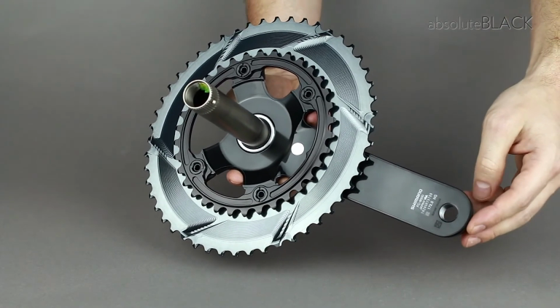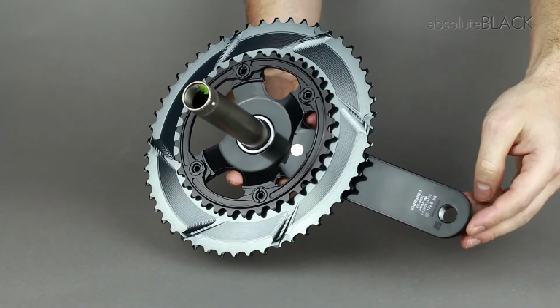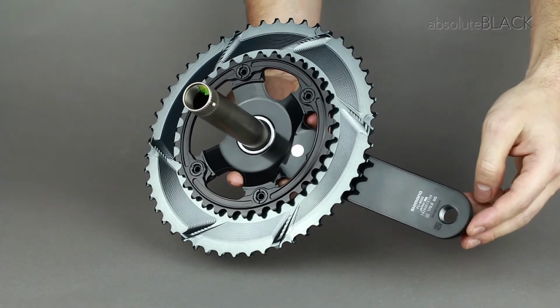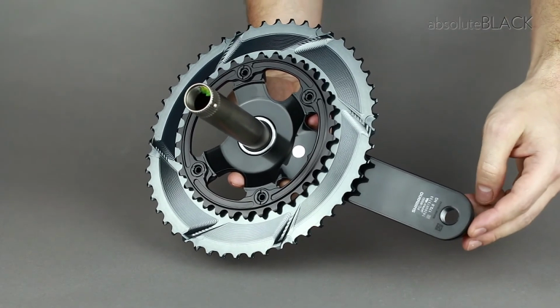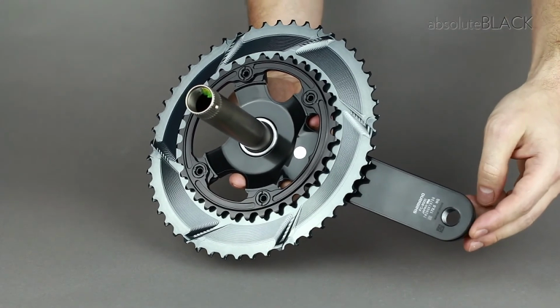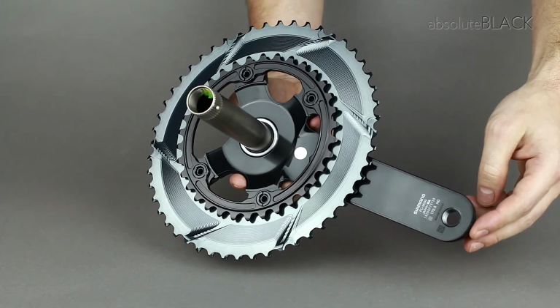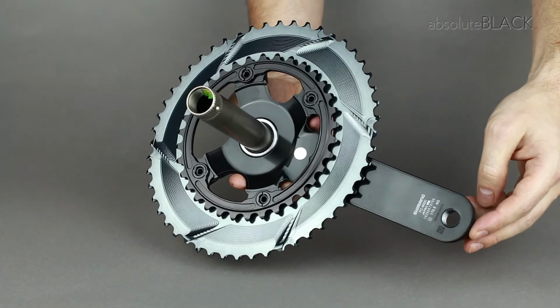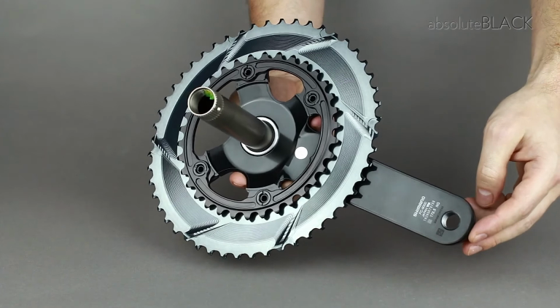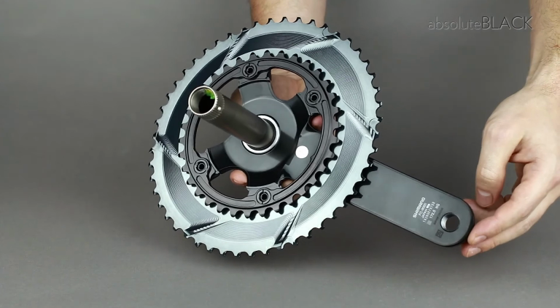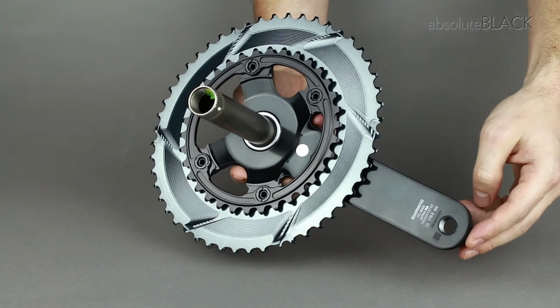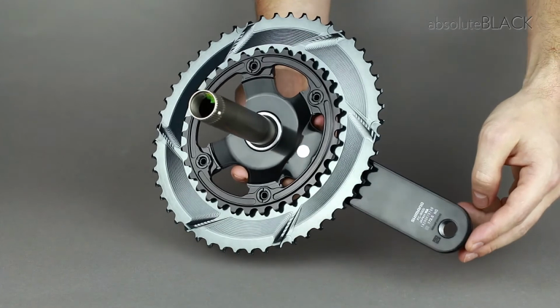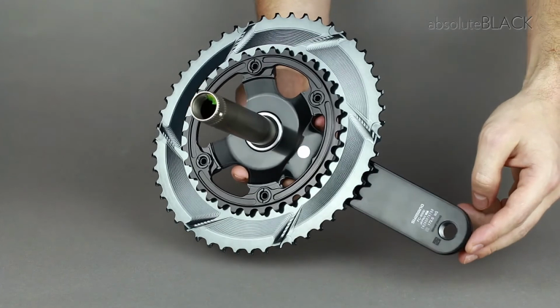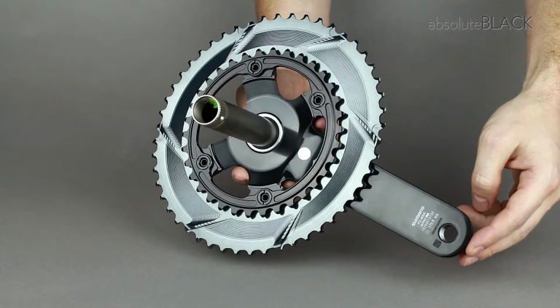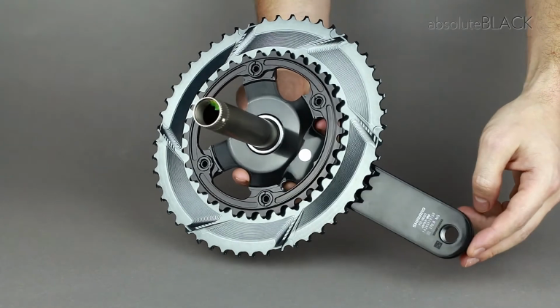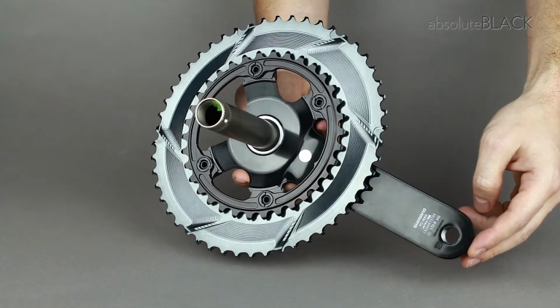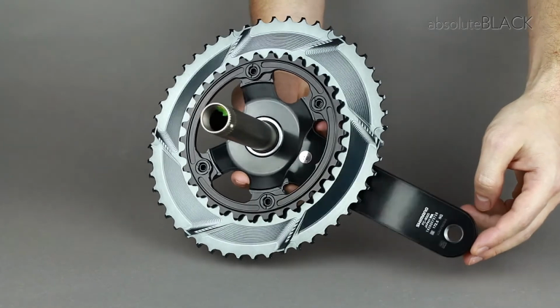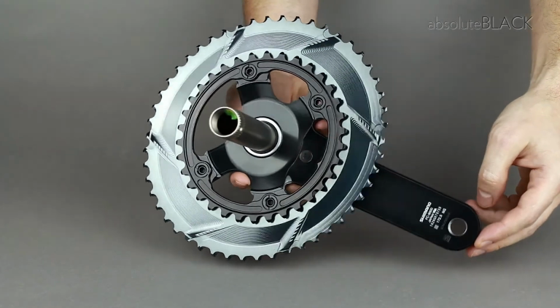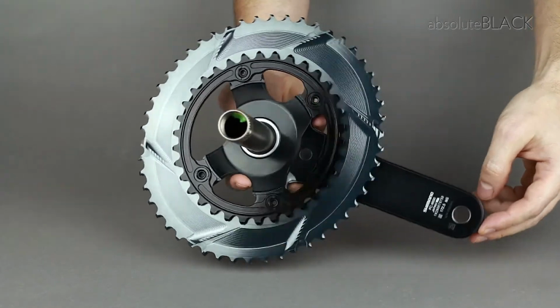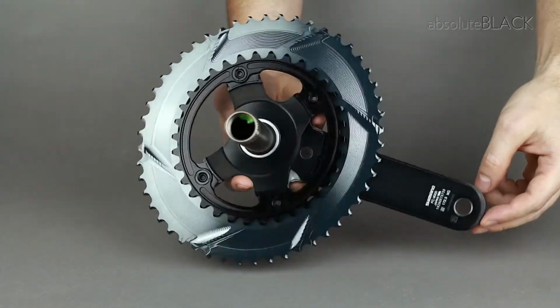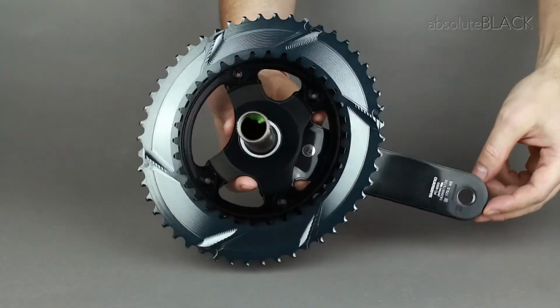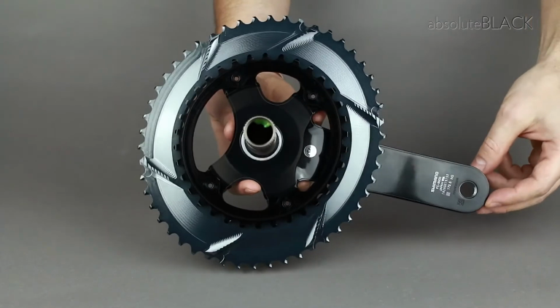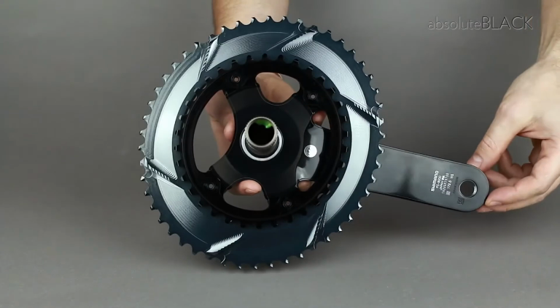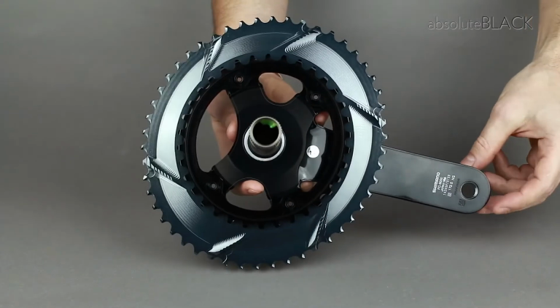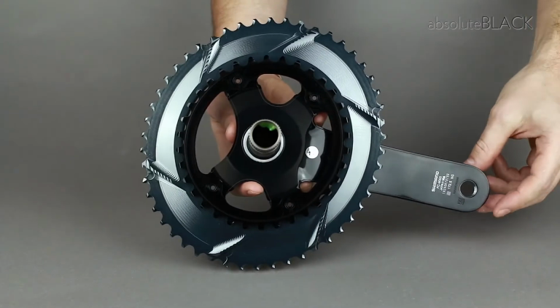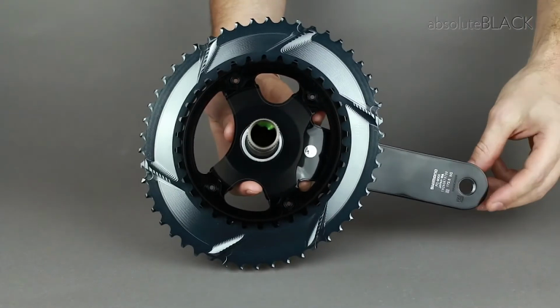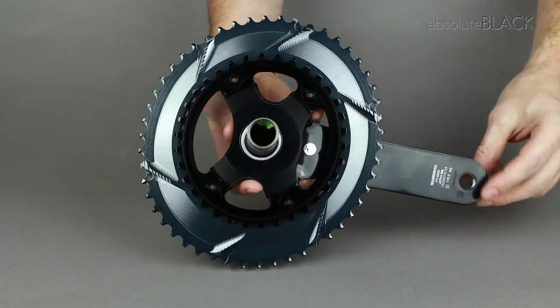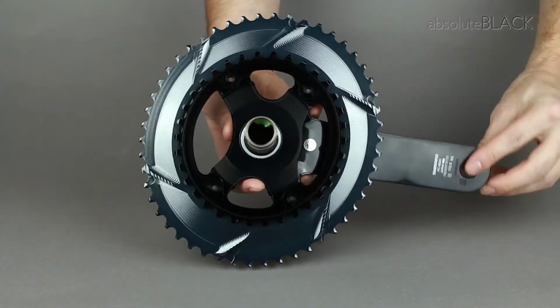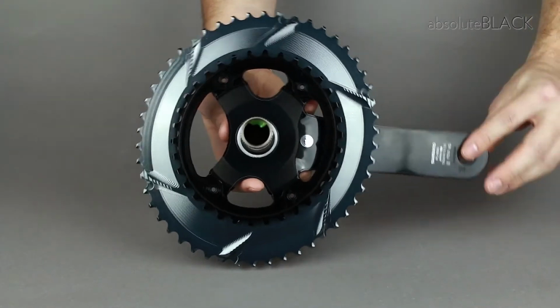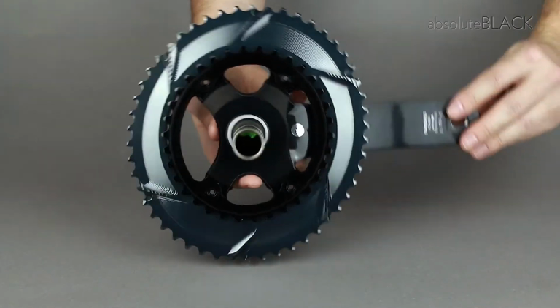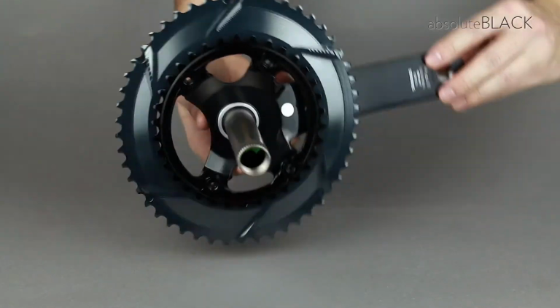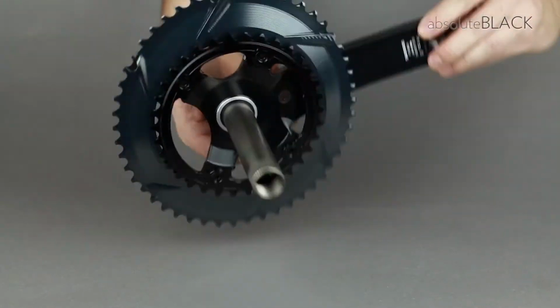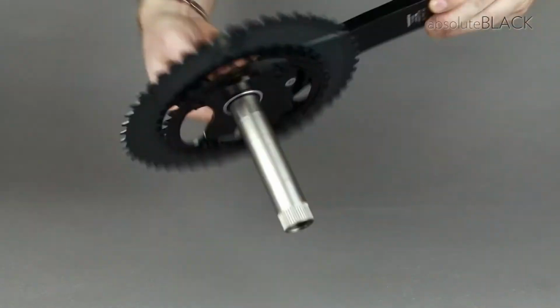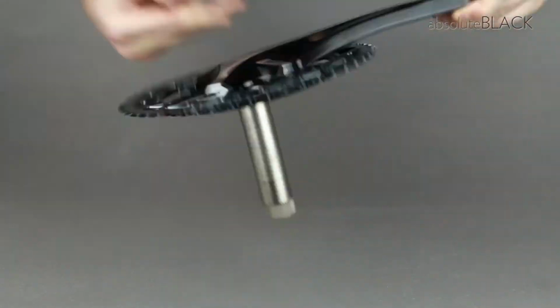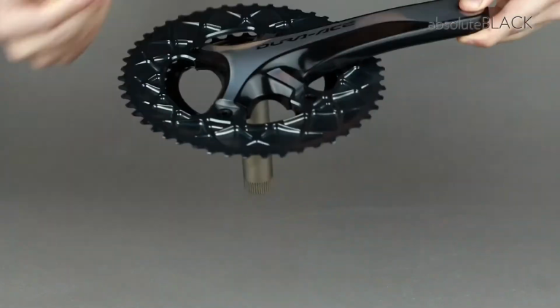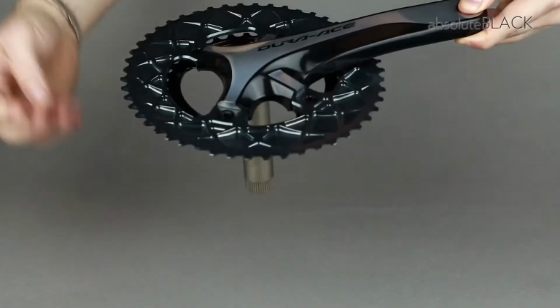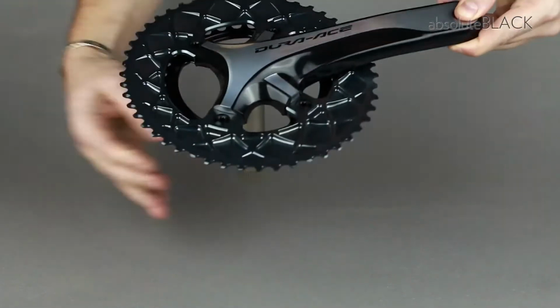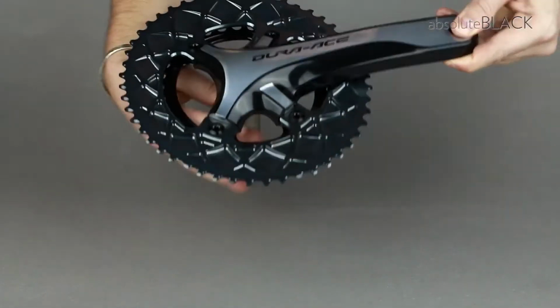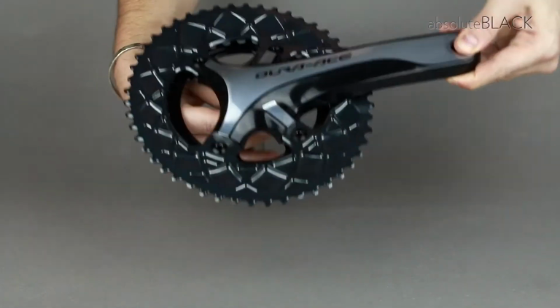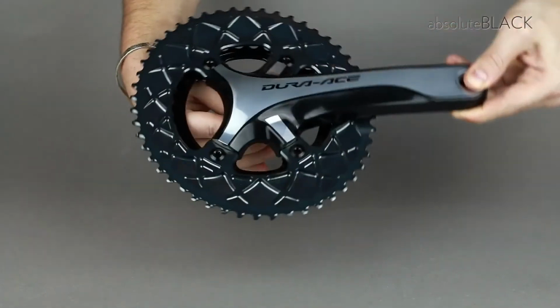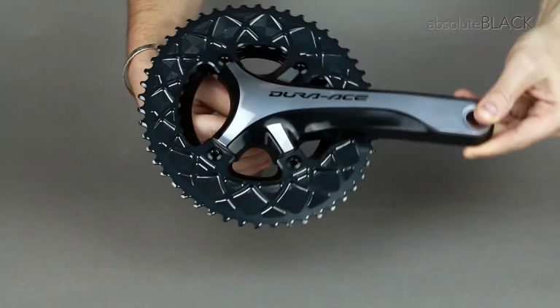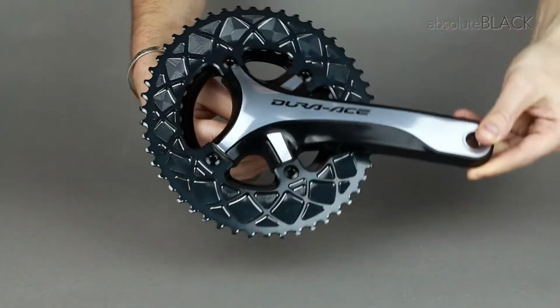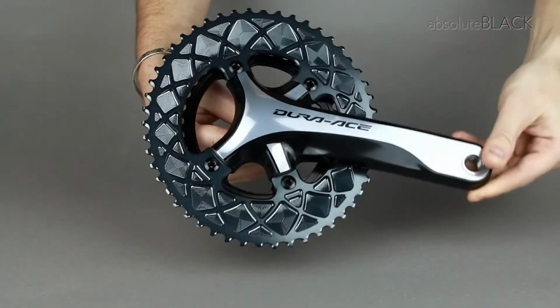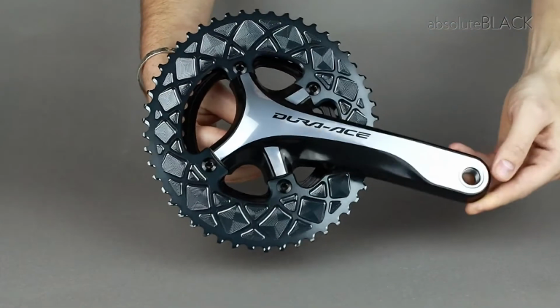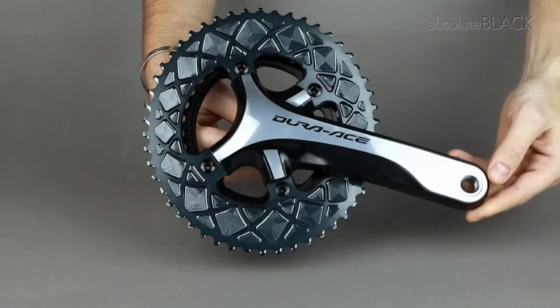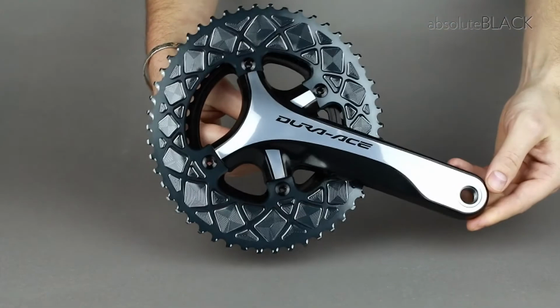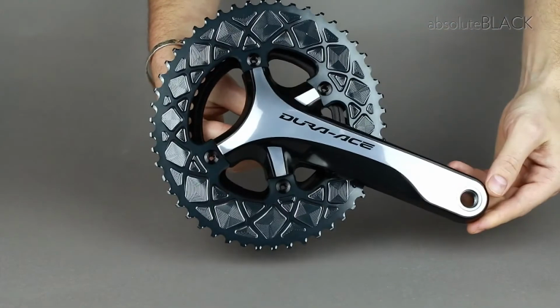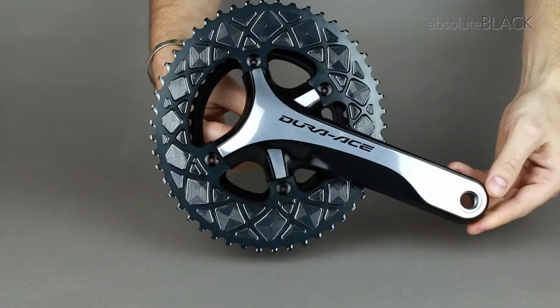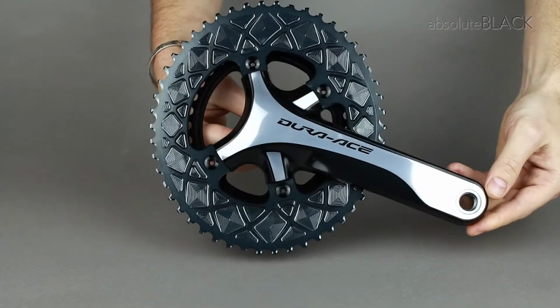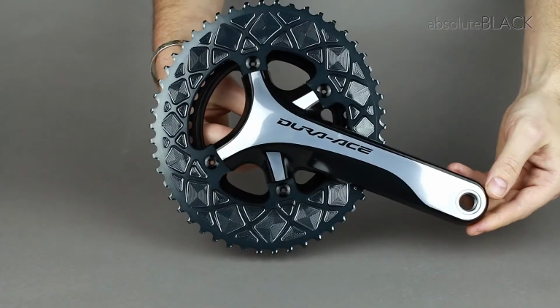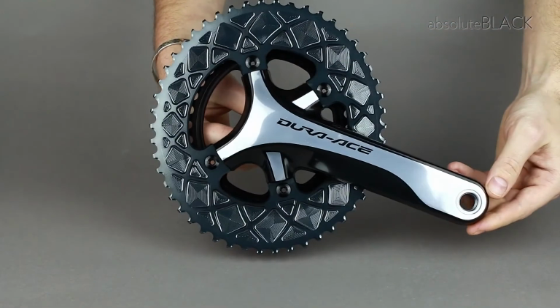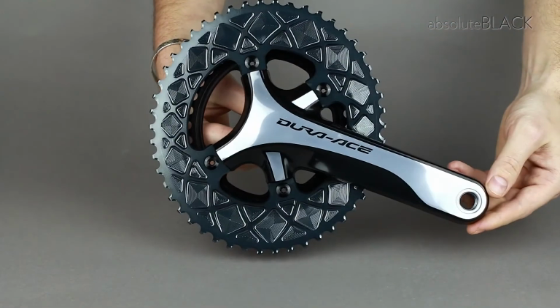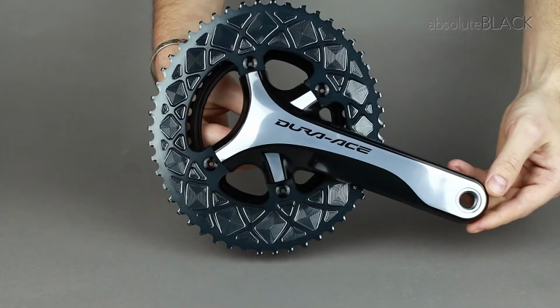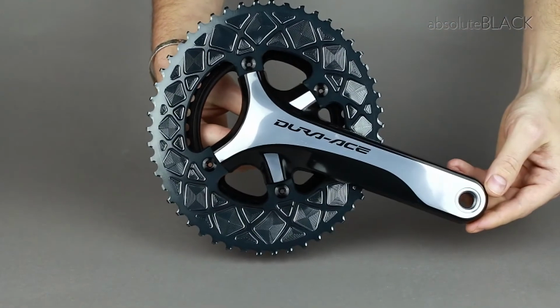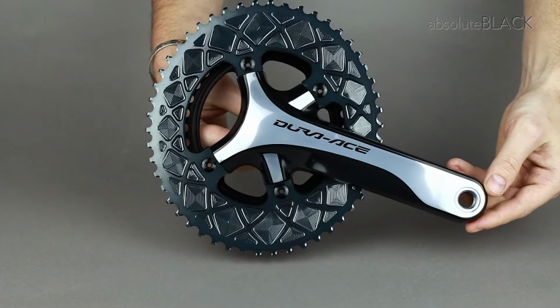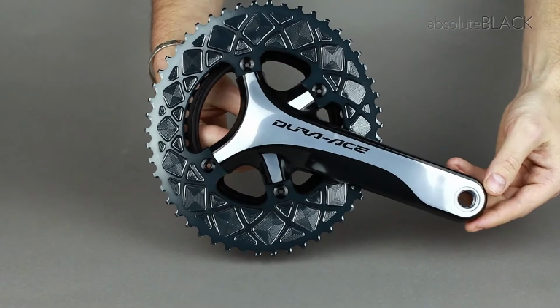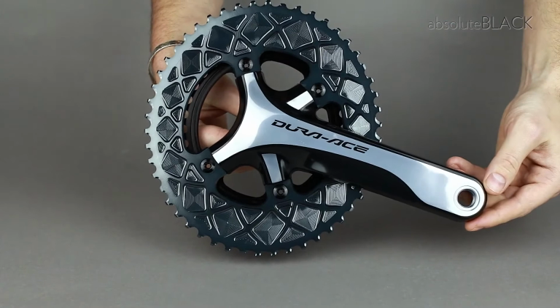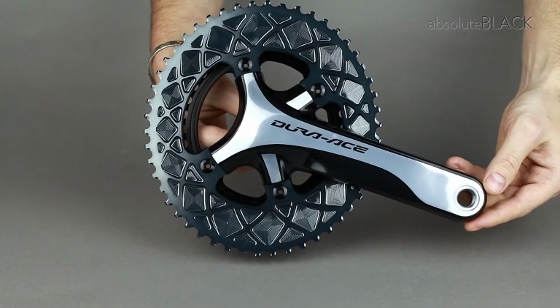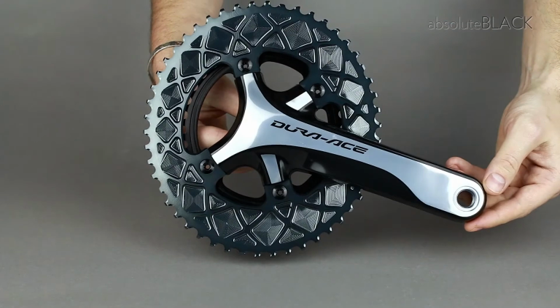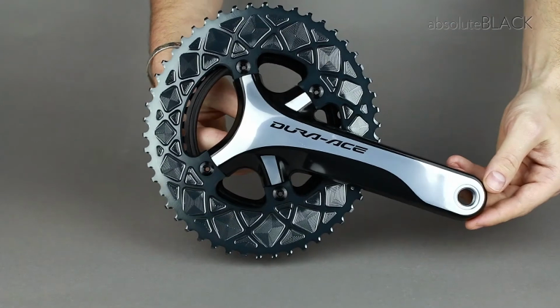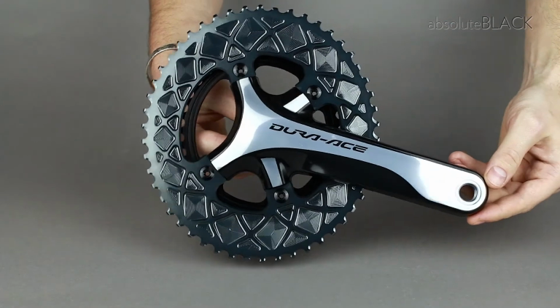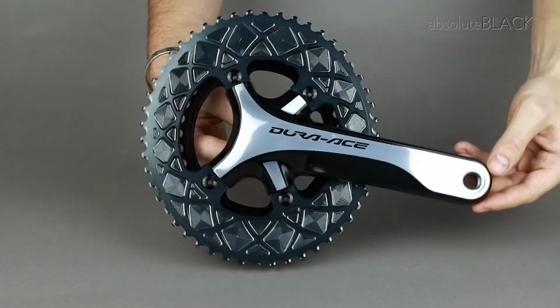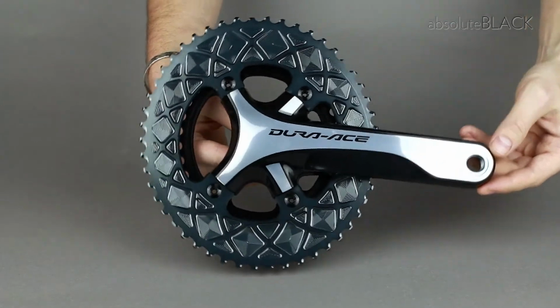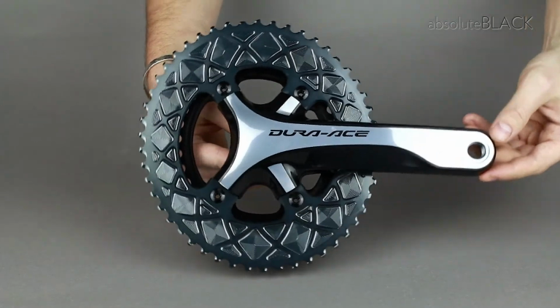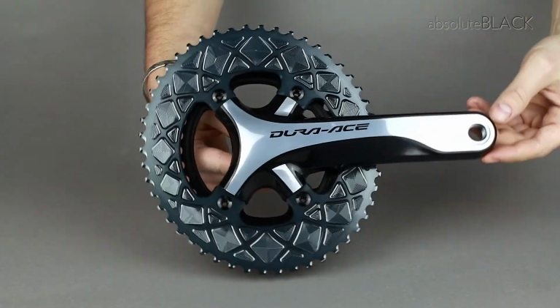Our oval chain rings do not require any modification to the front derailleur in order to work properly.